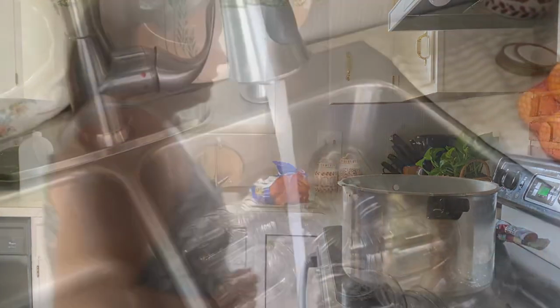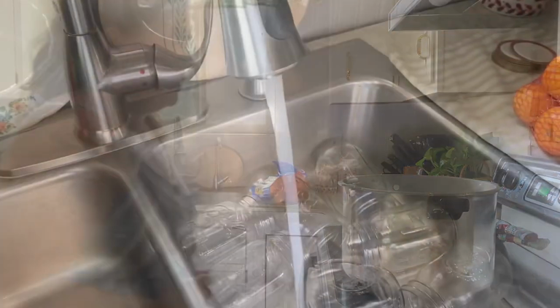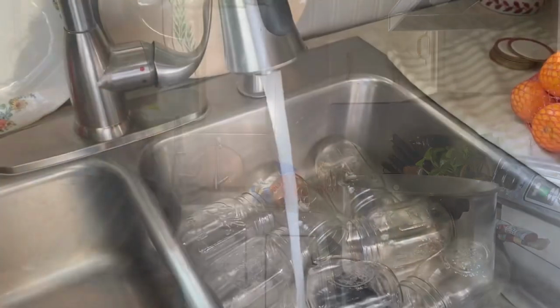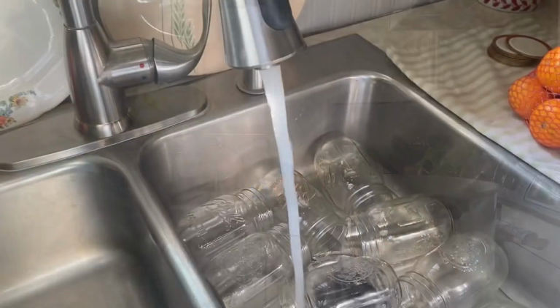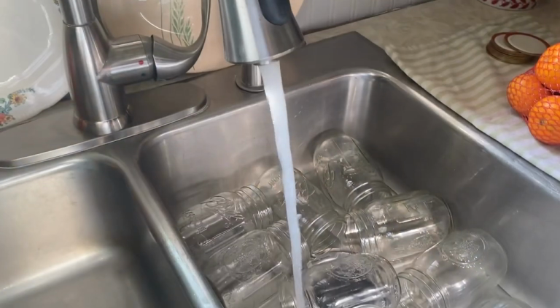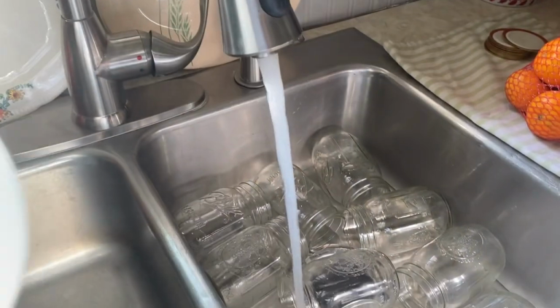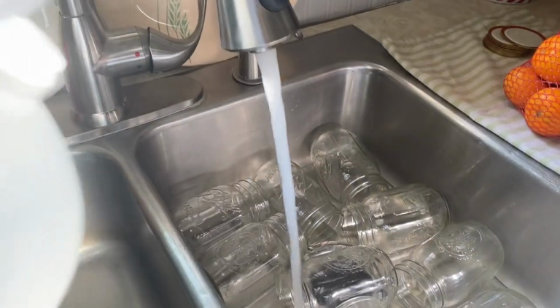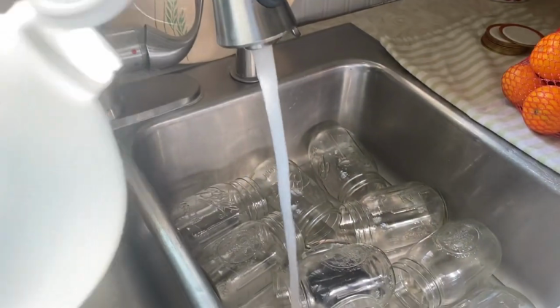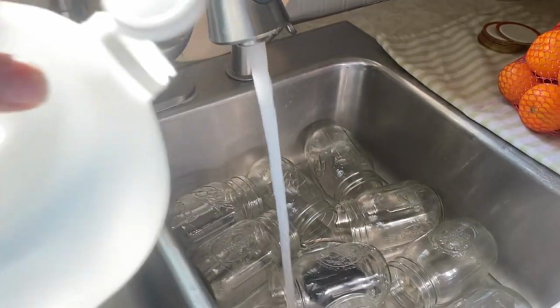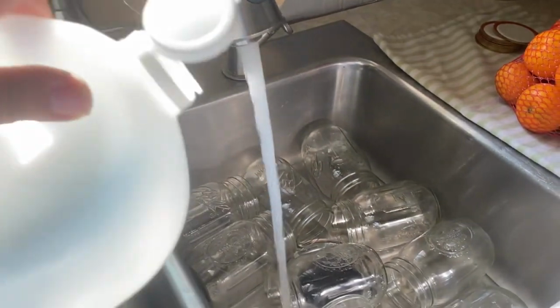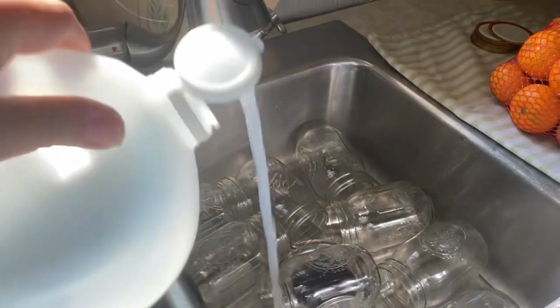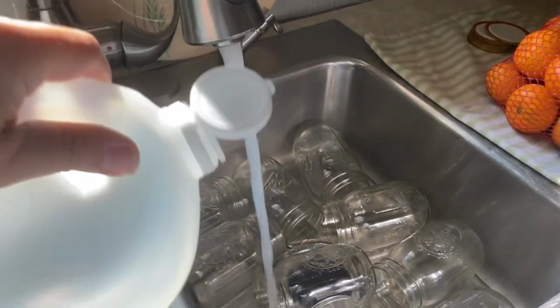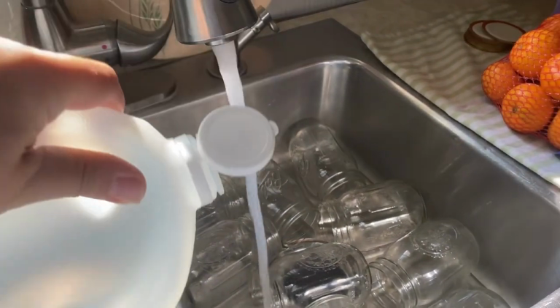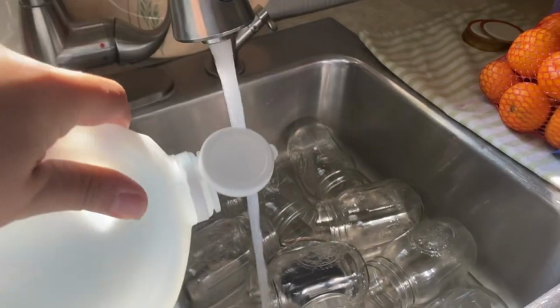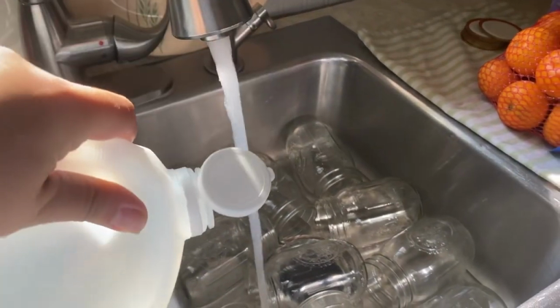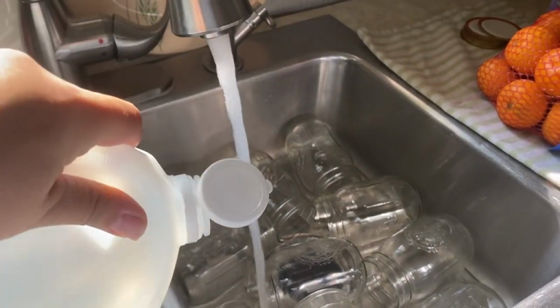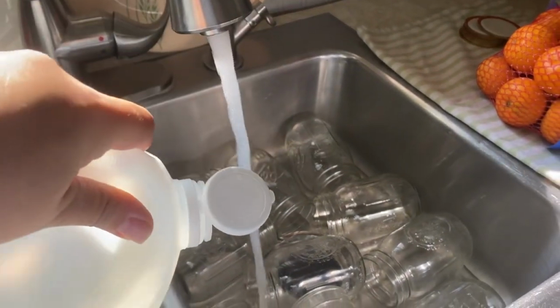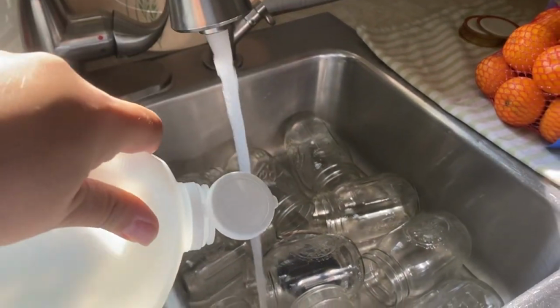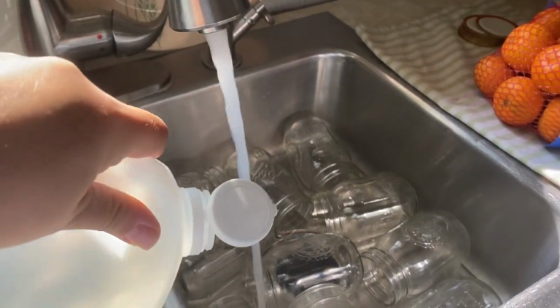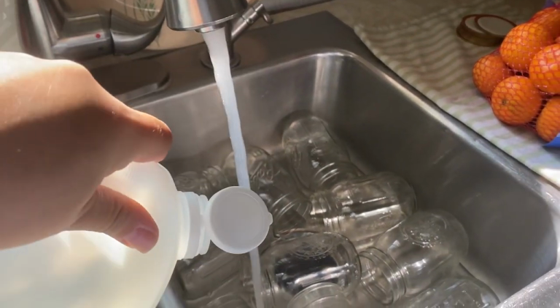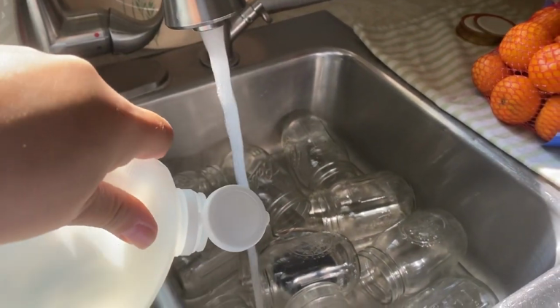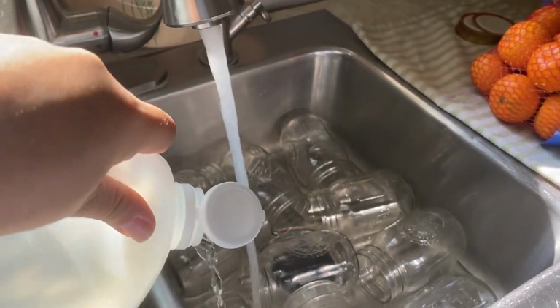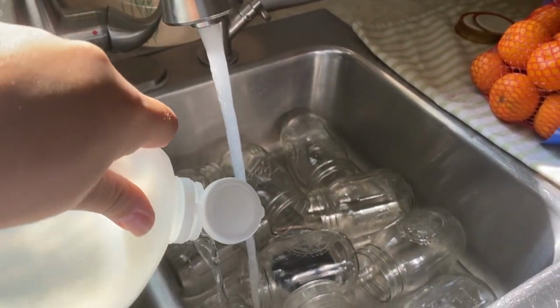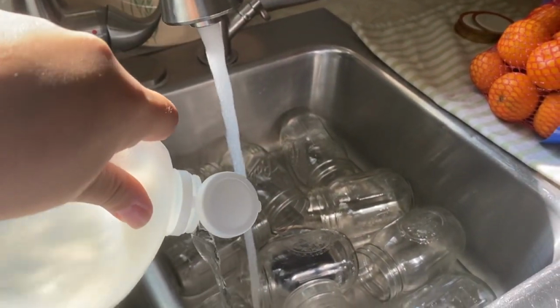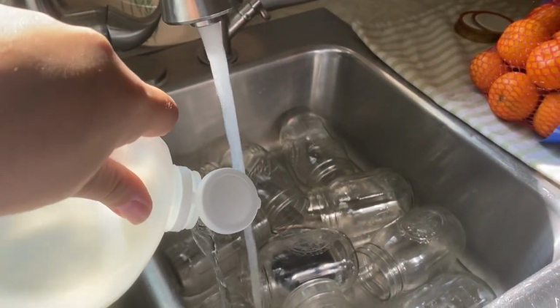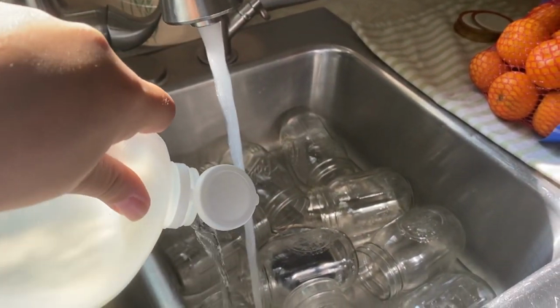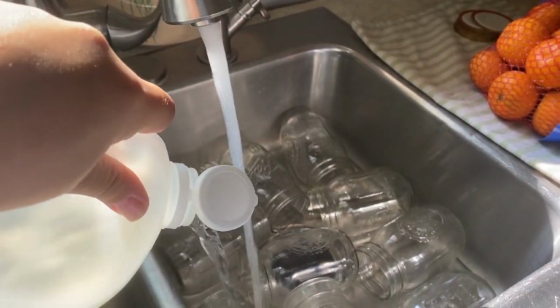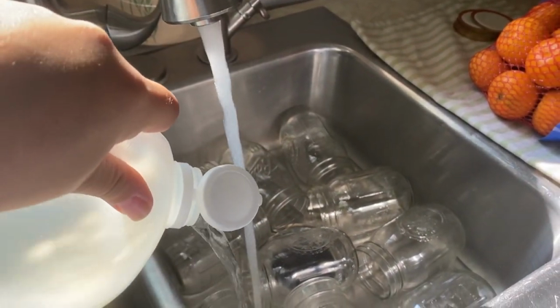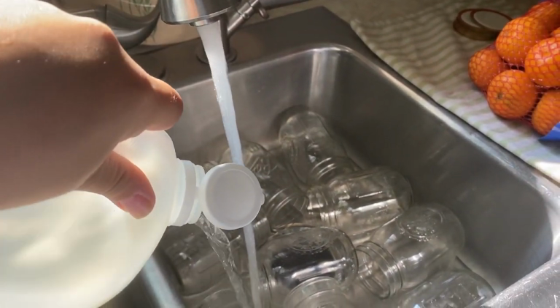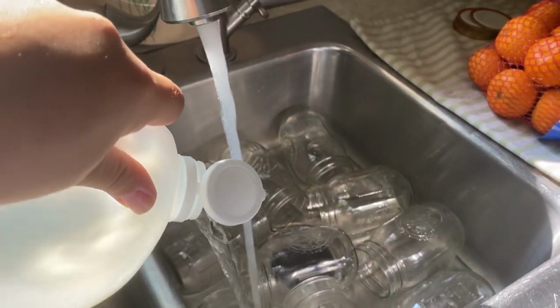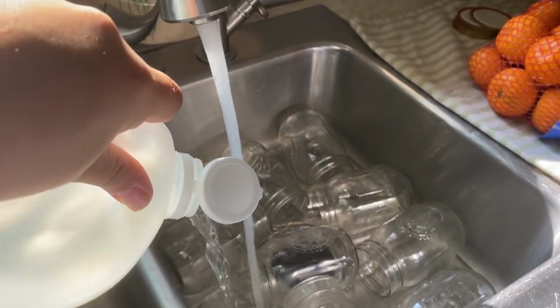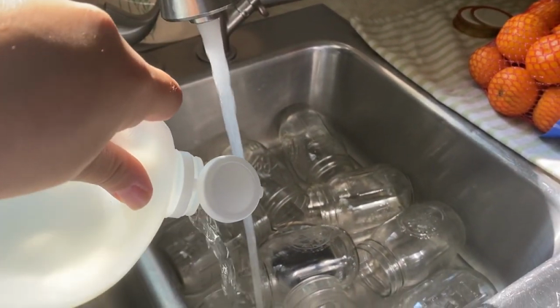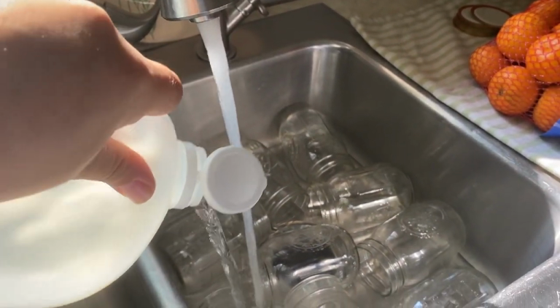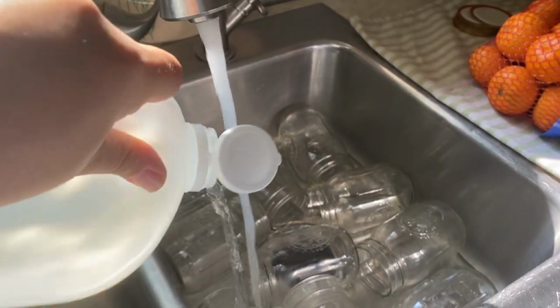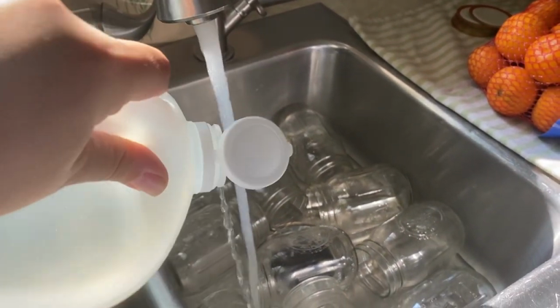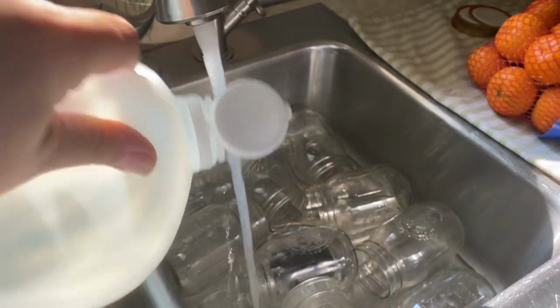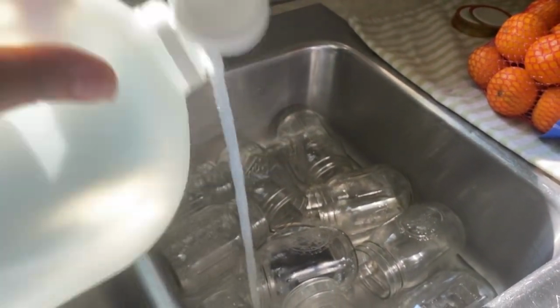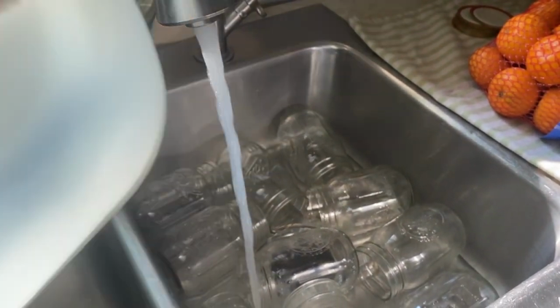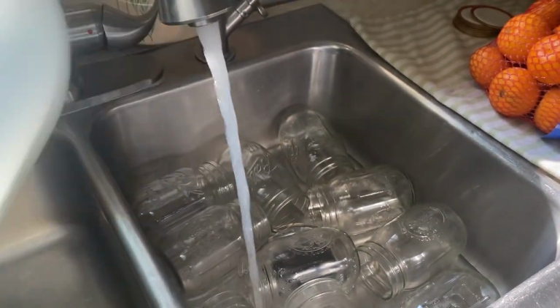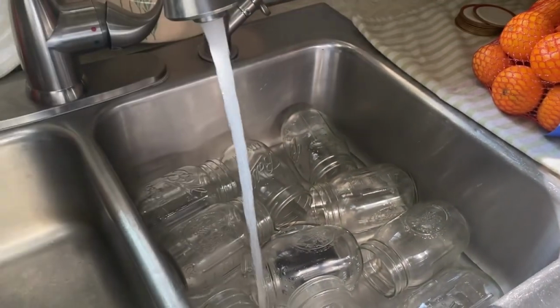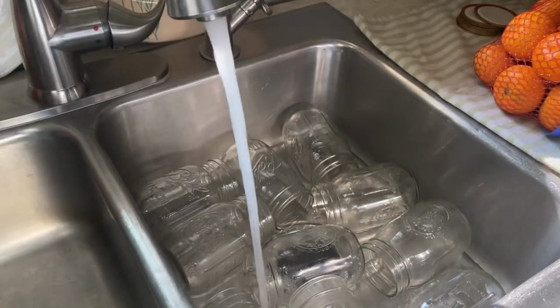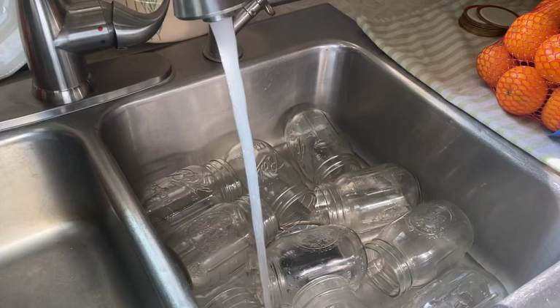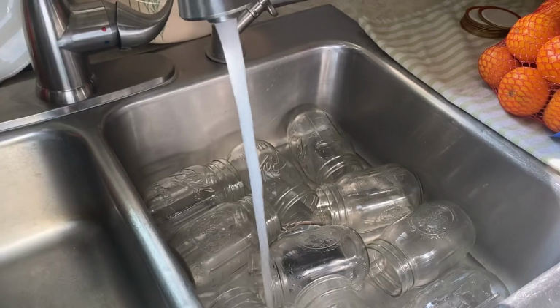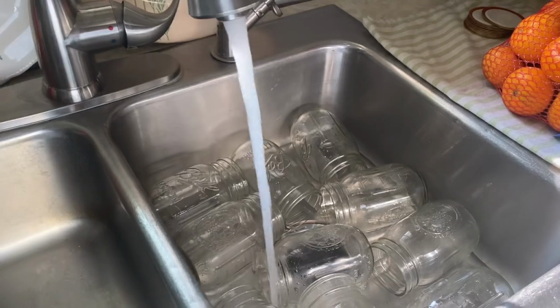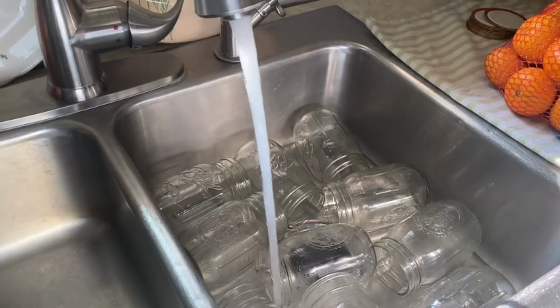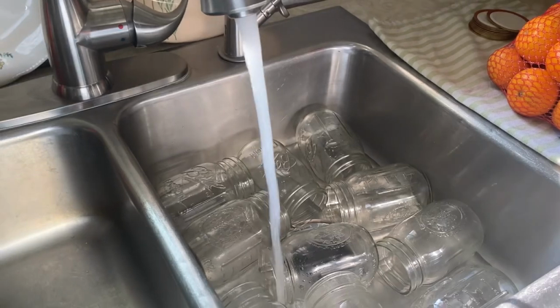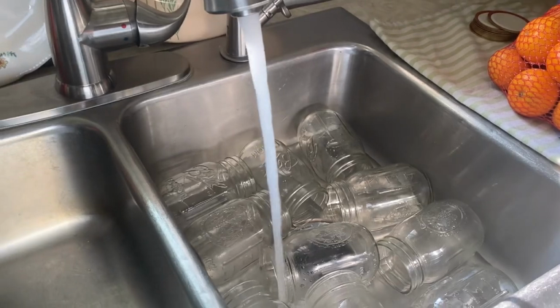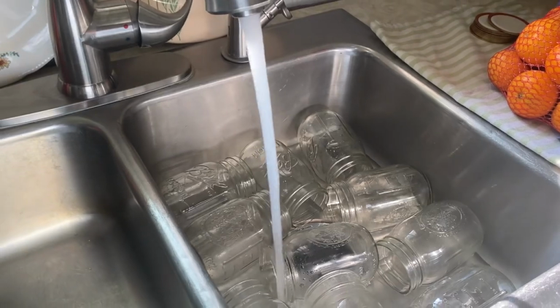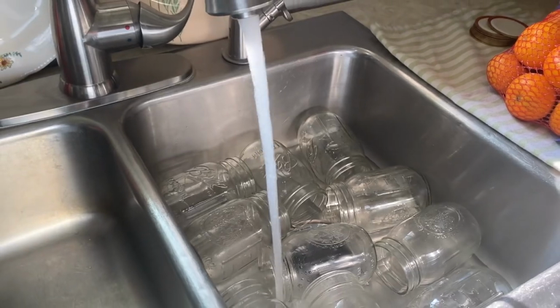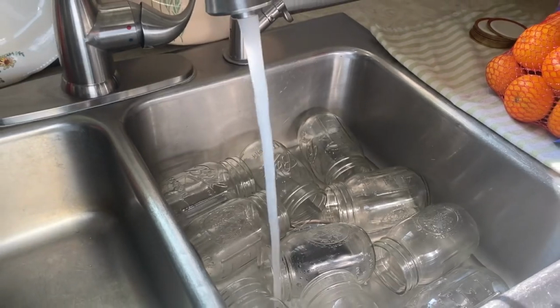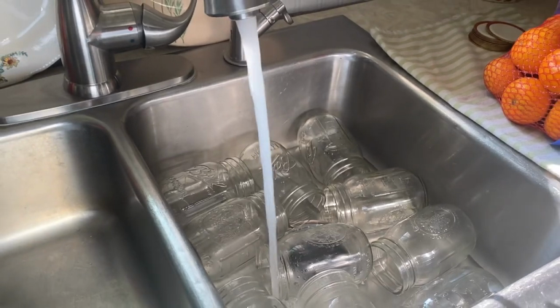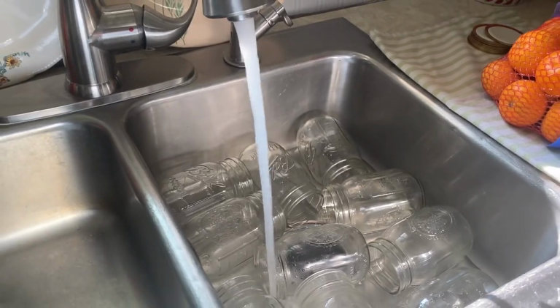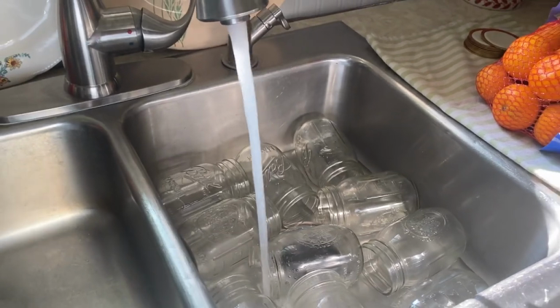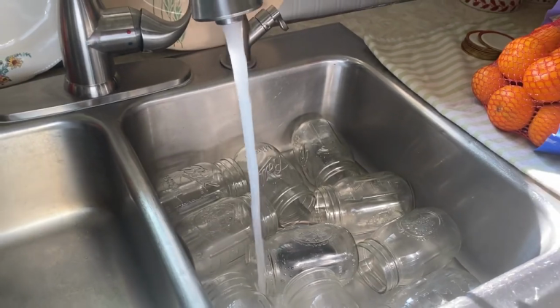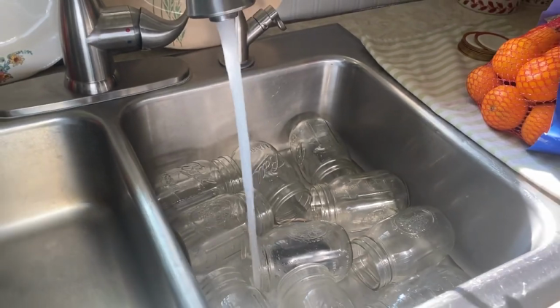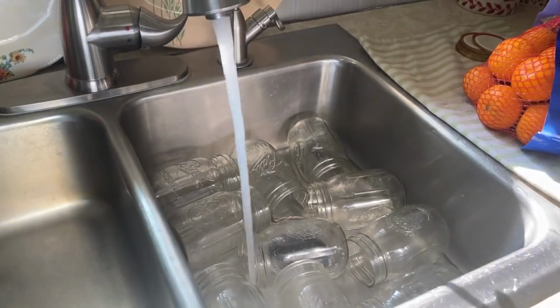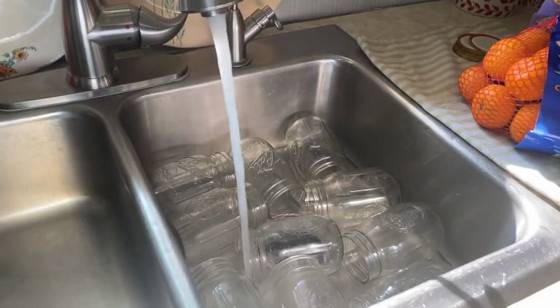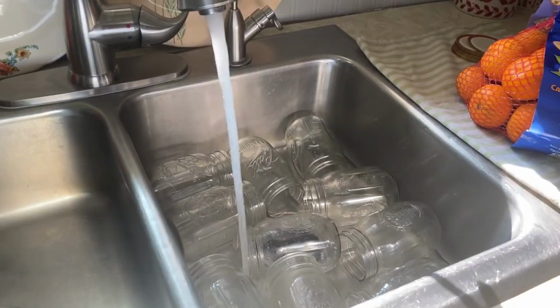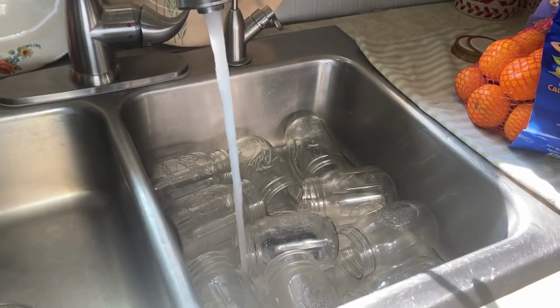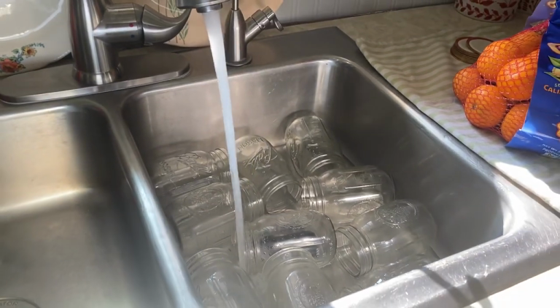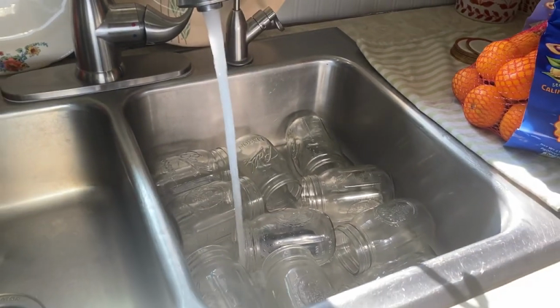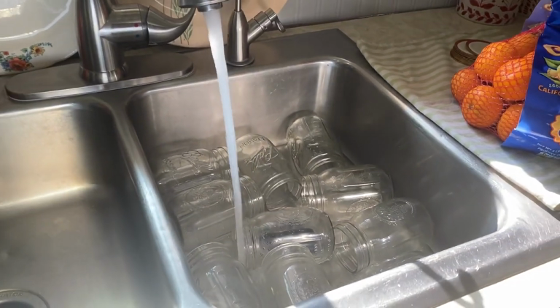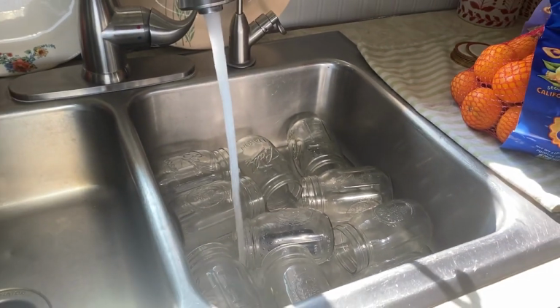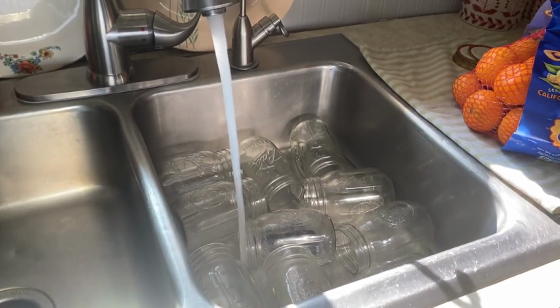After that, I got my jars soaking in some hot vinegar water. The 10 pounds of oranges is going to give you 10 pint jars.